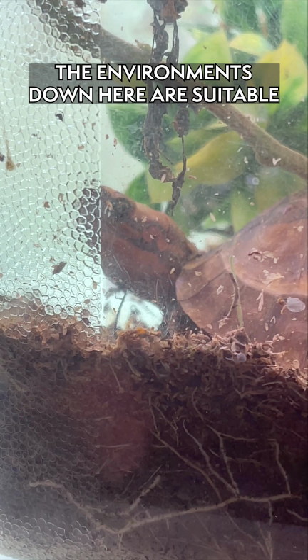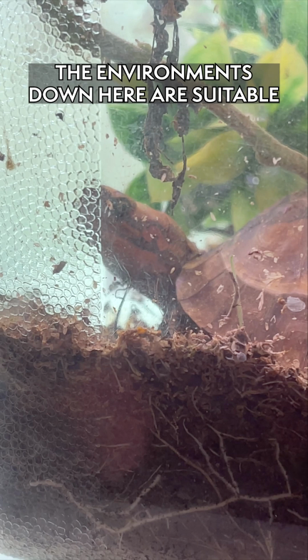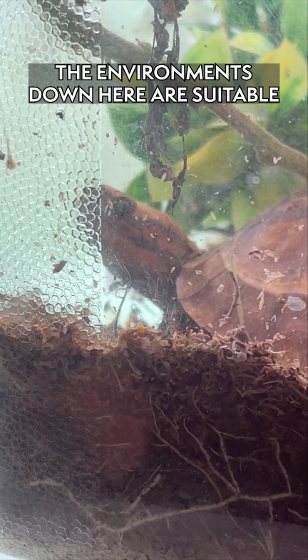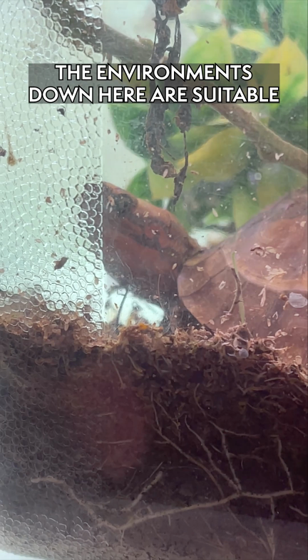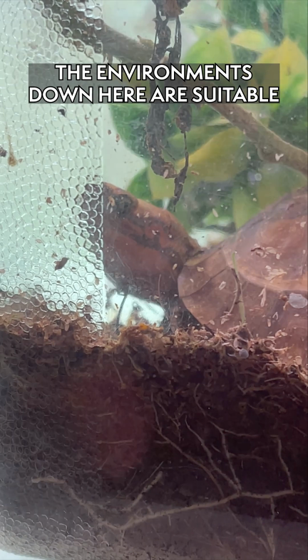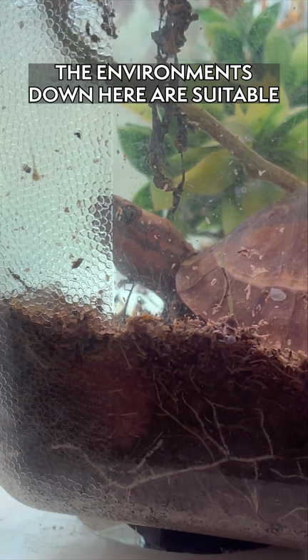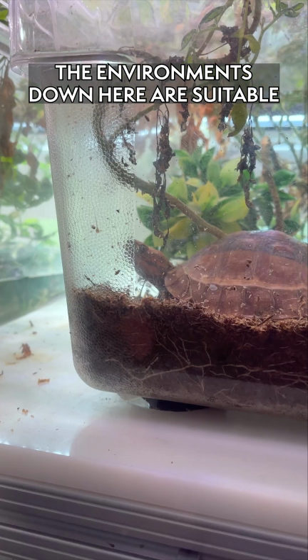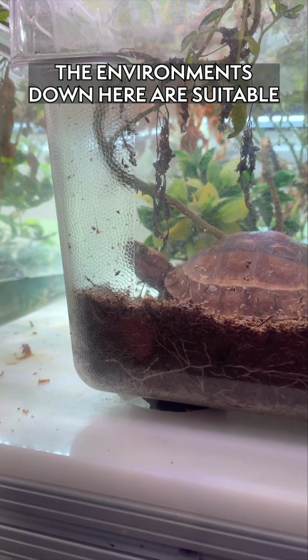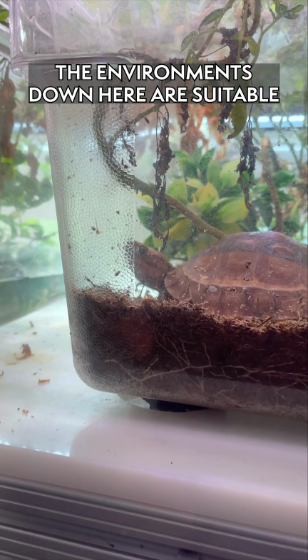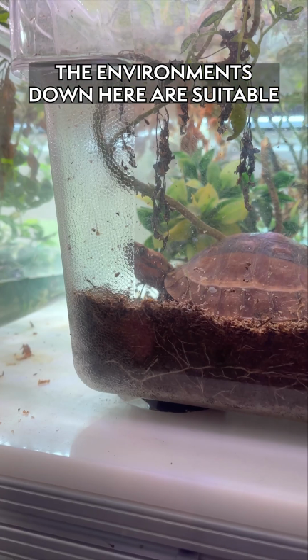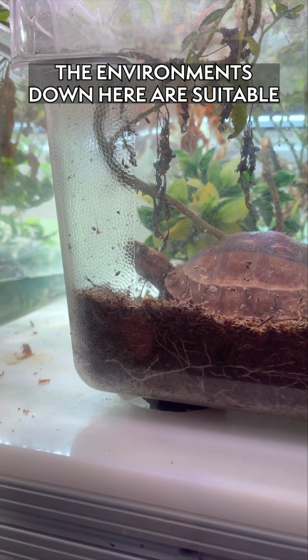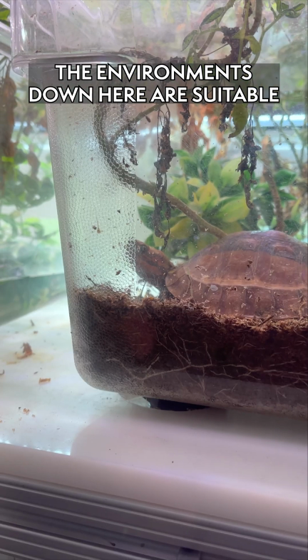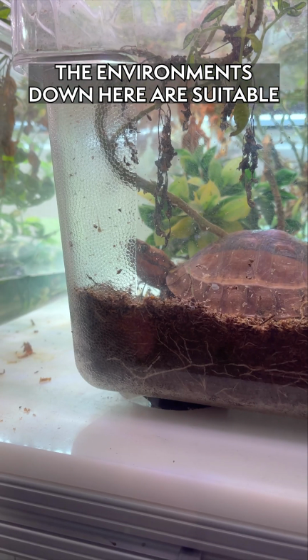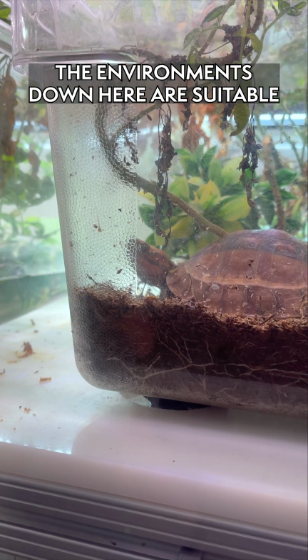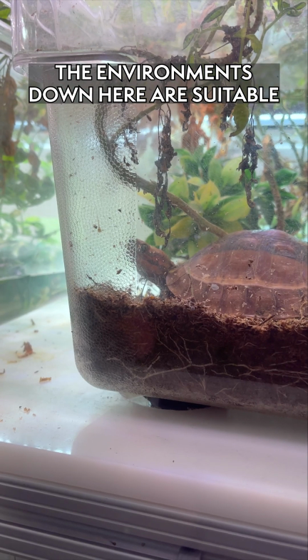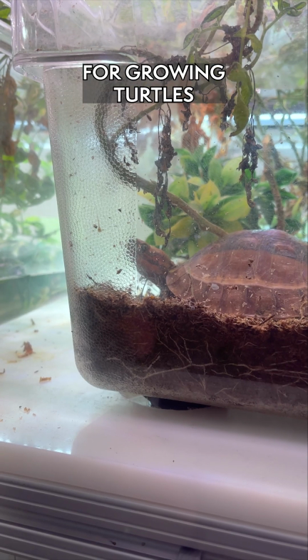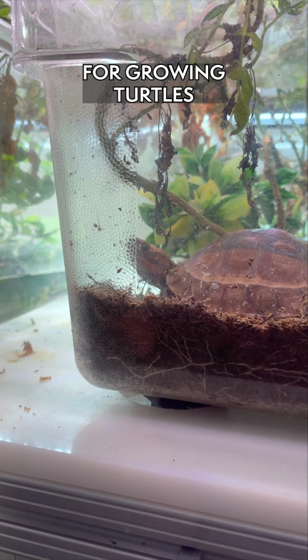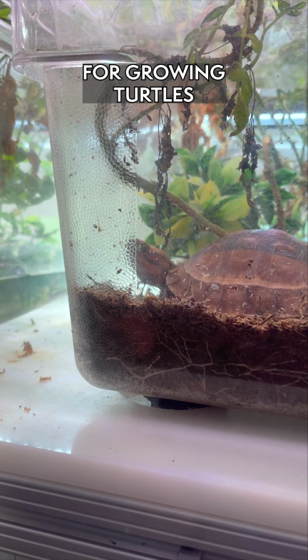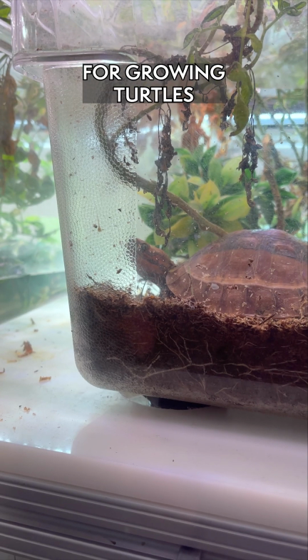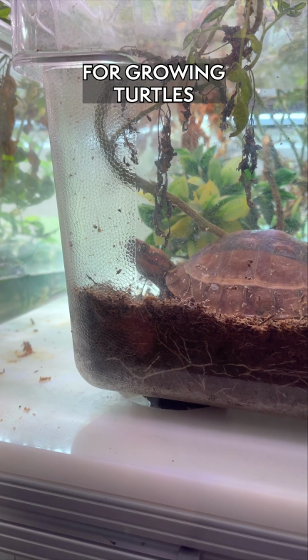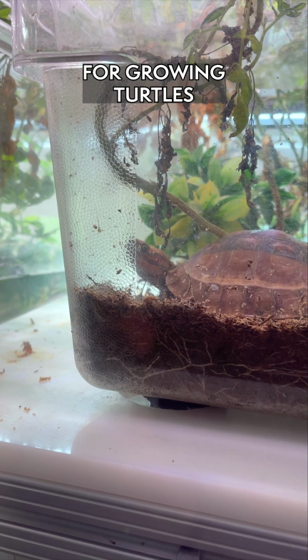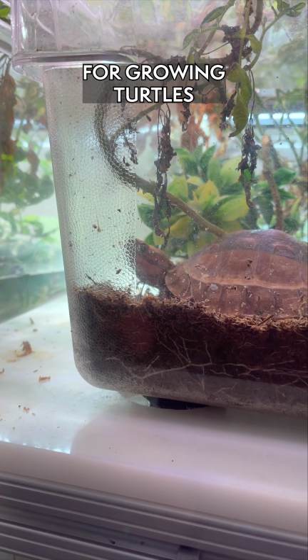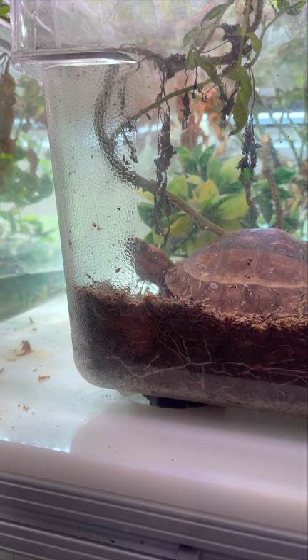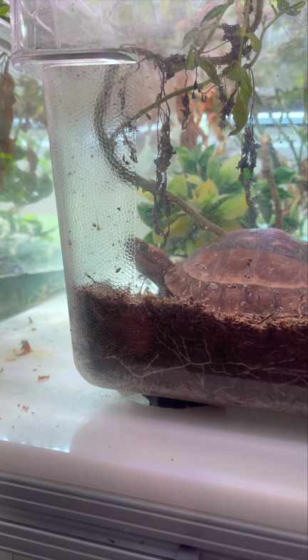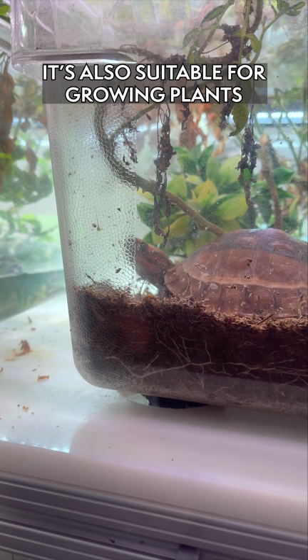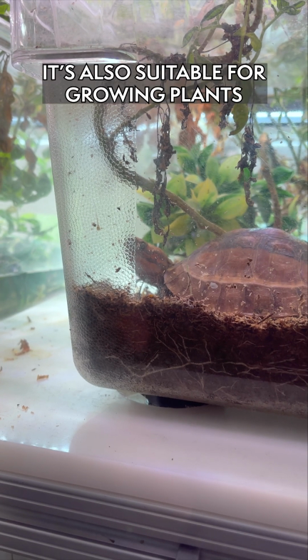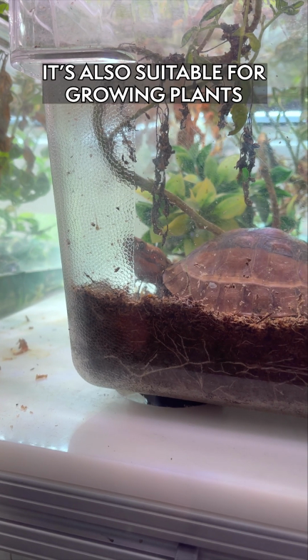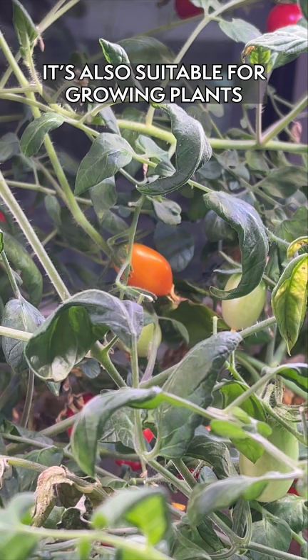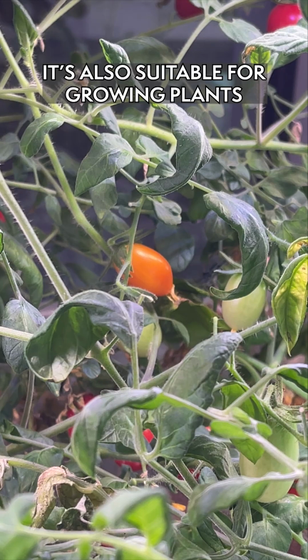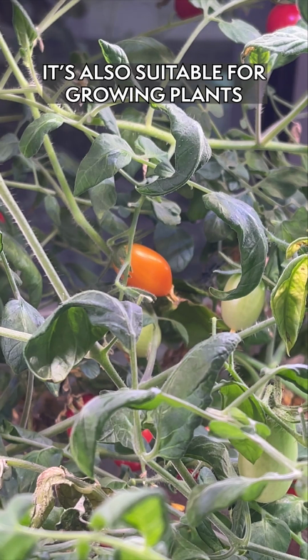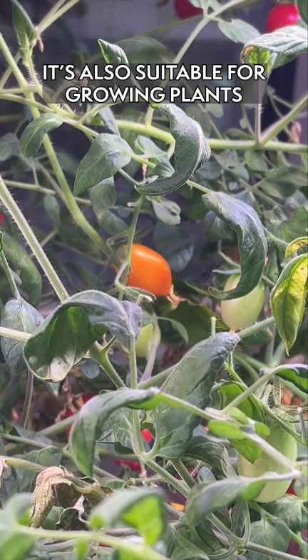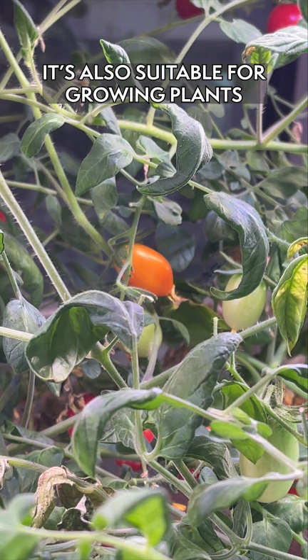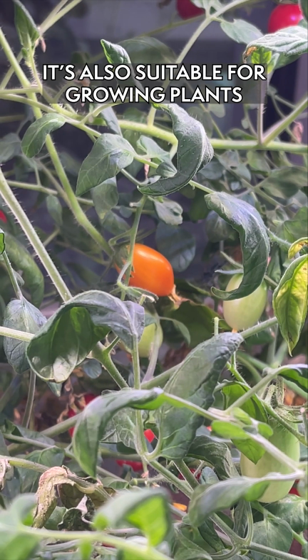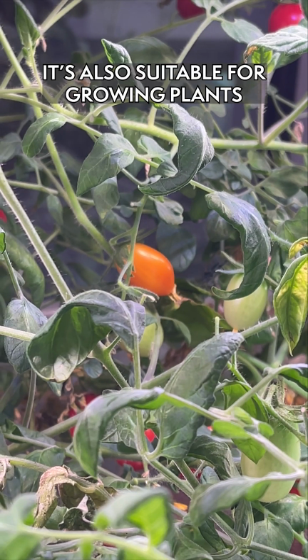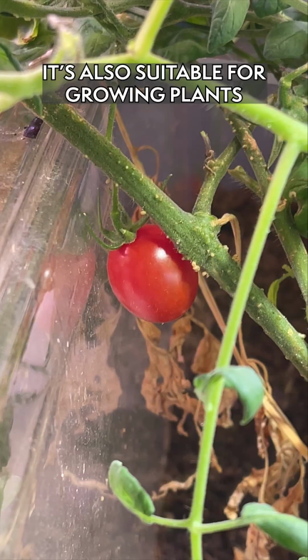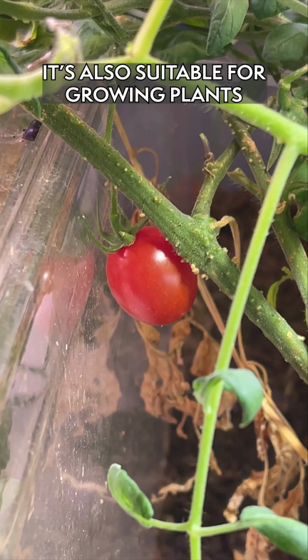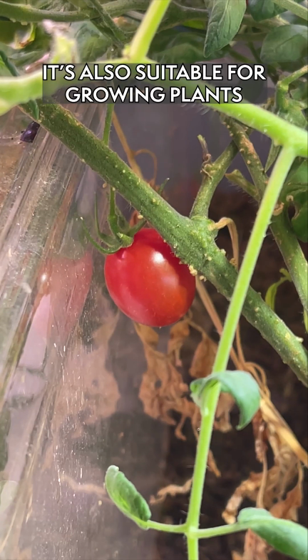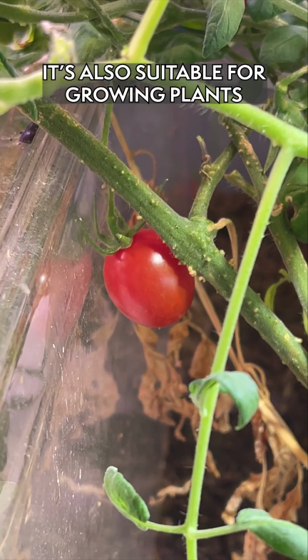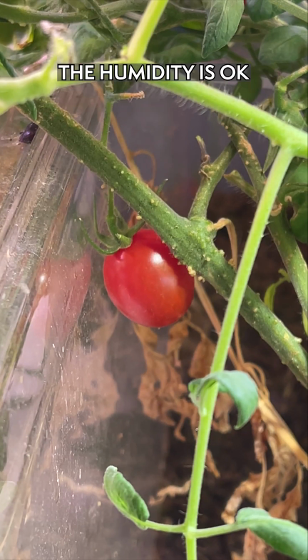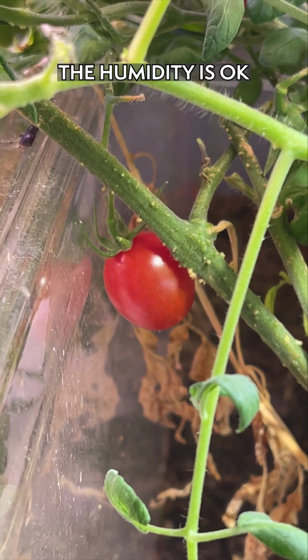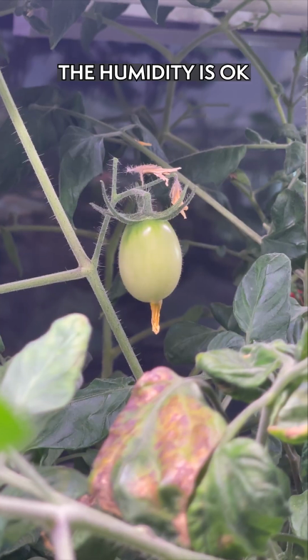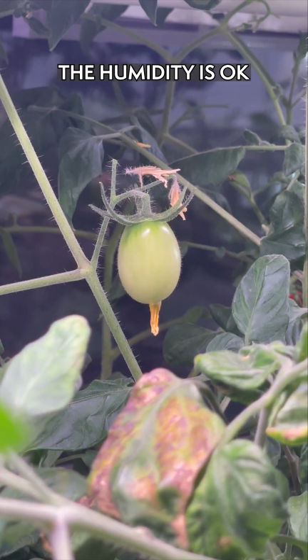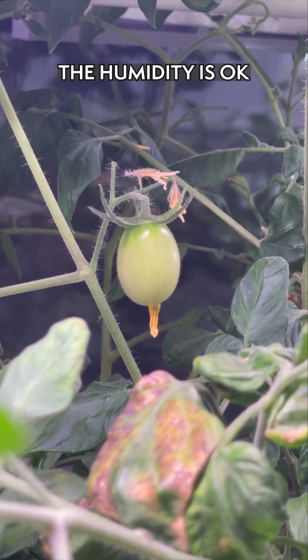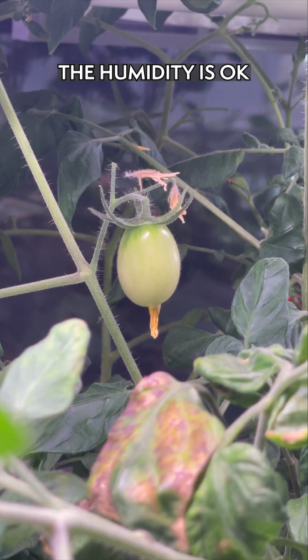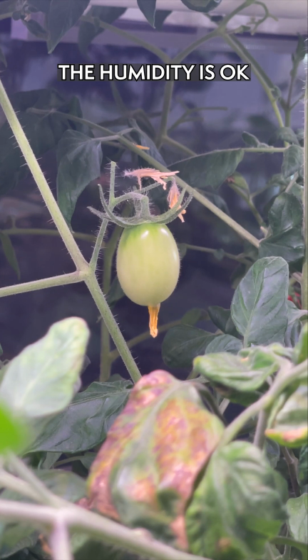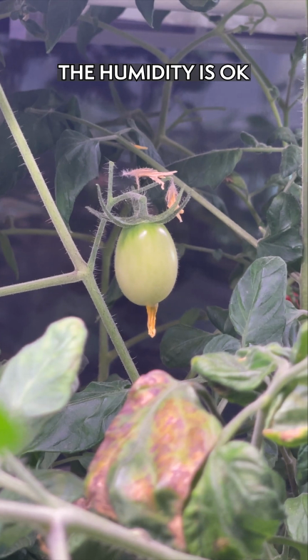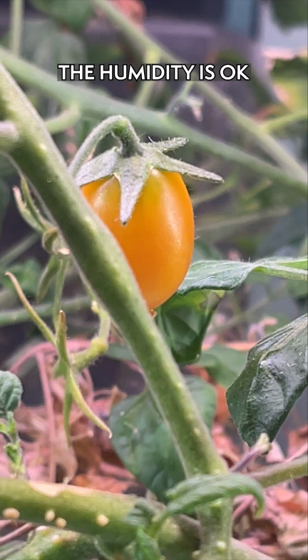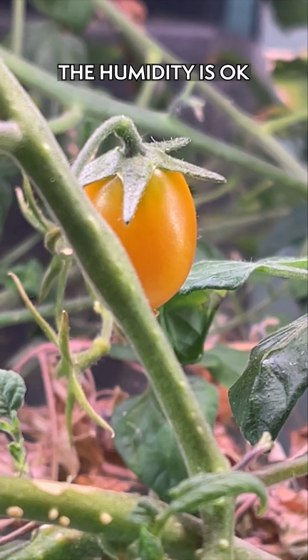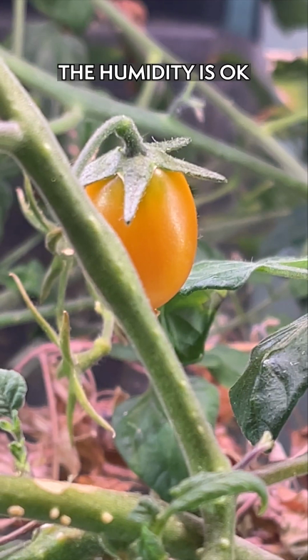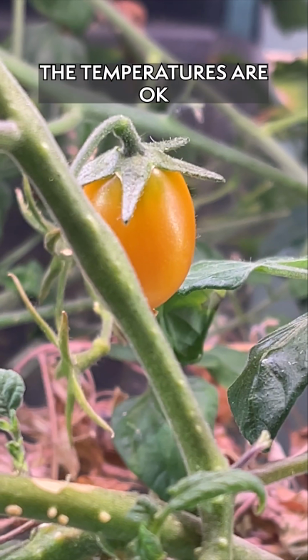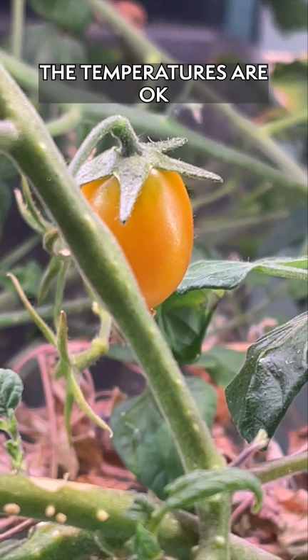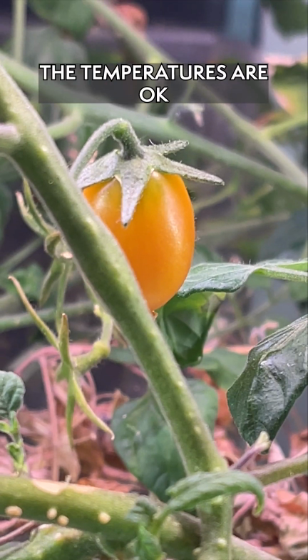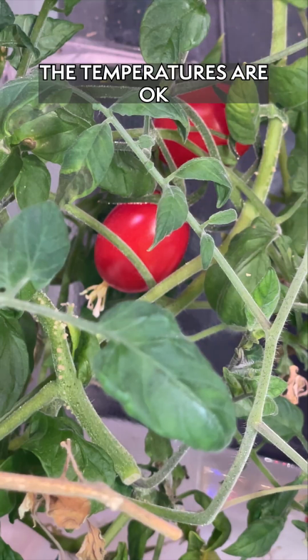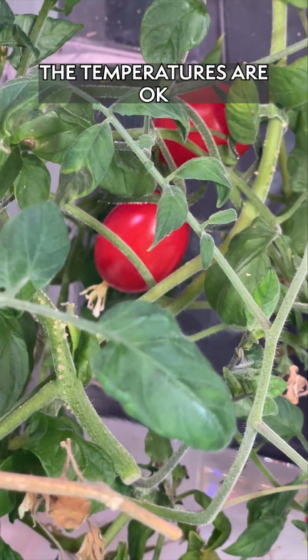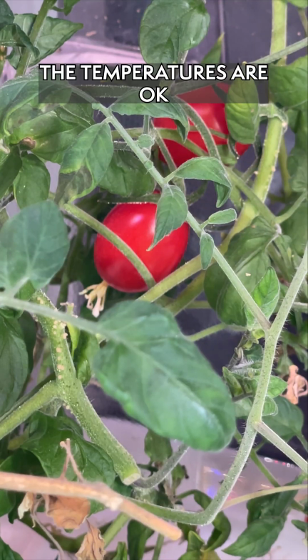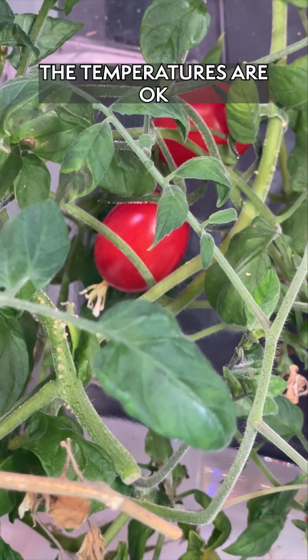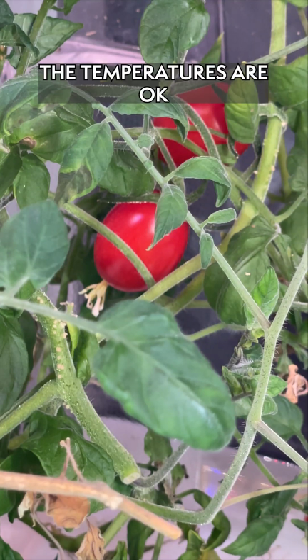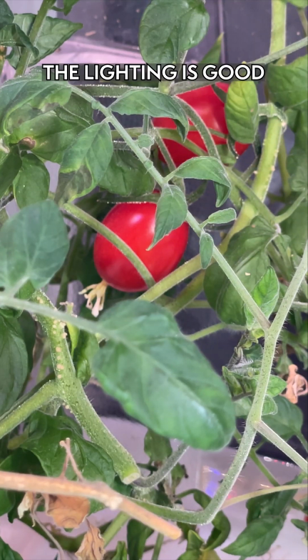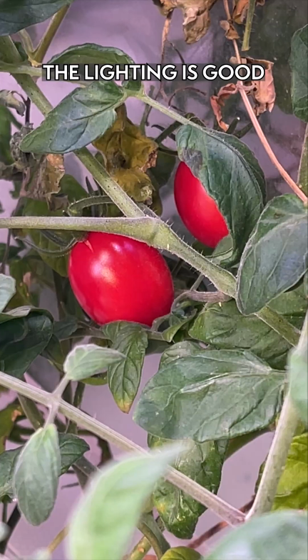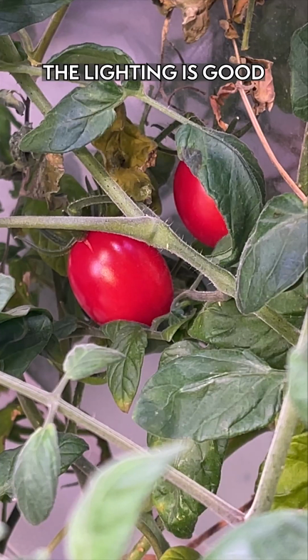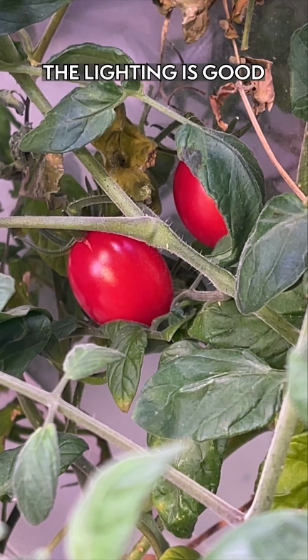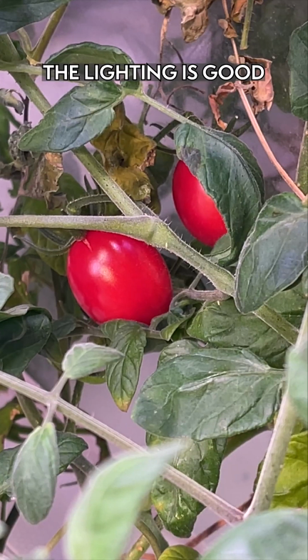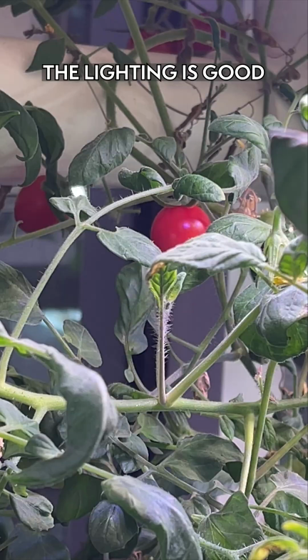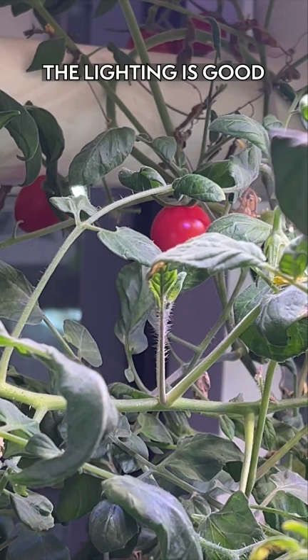The environment down here is suitable for growing turtles and also suitable for growing plants. The humidity is okay, the temperatures are okay, the lighting is good.